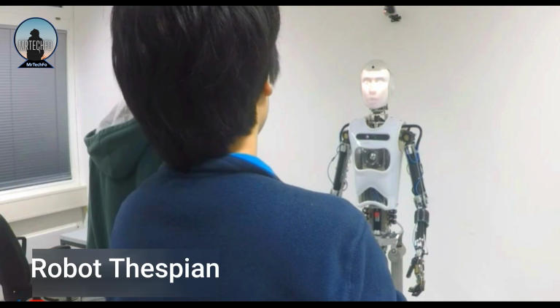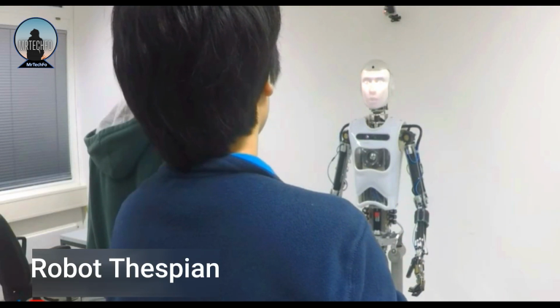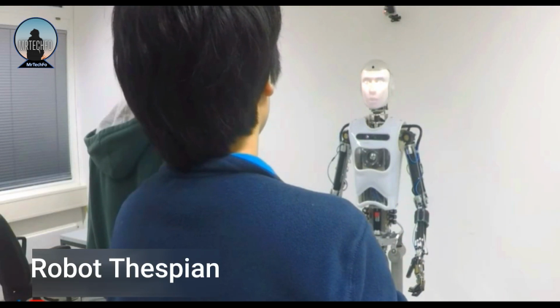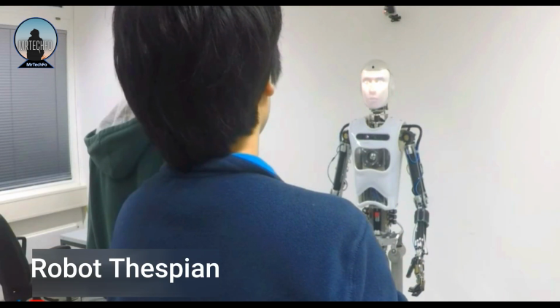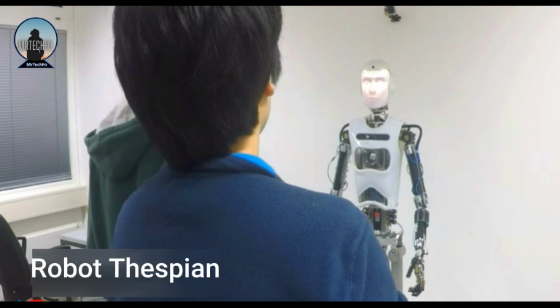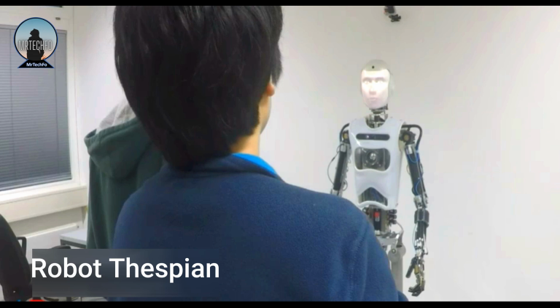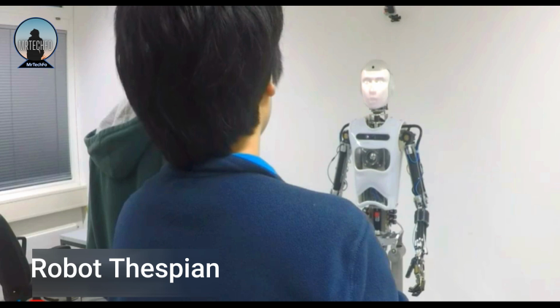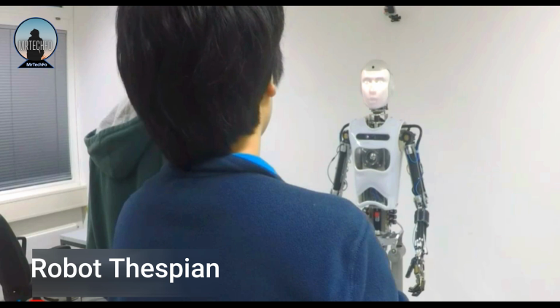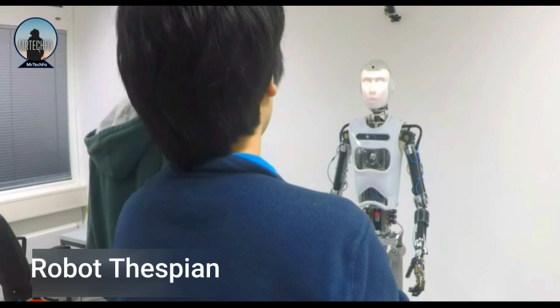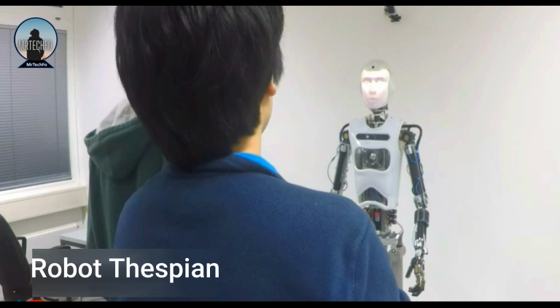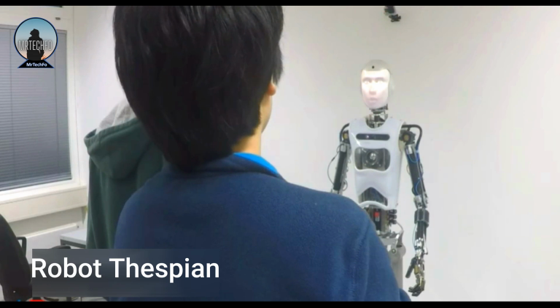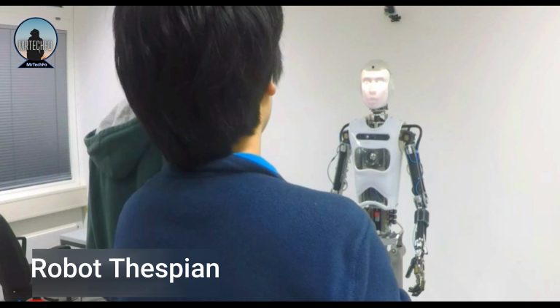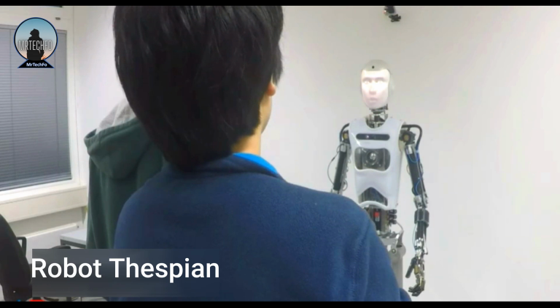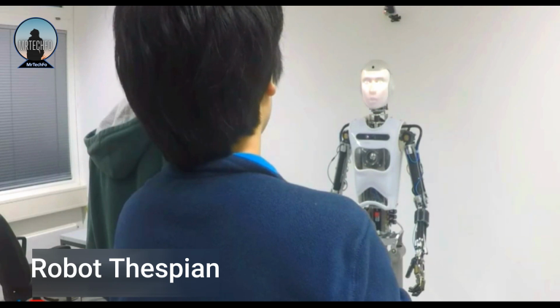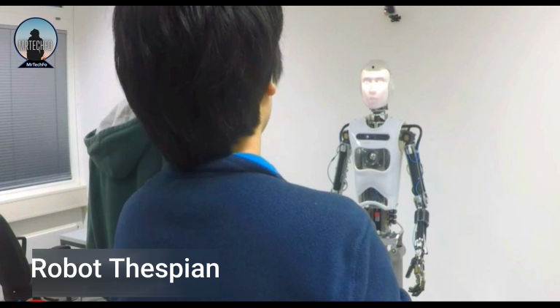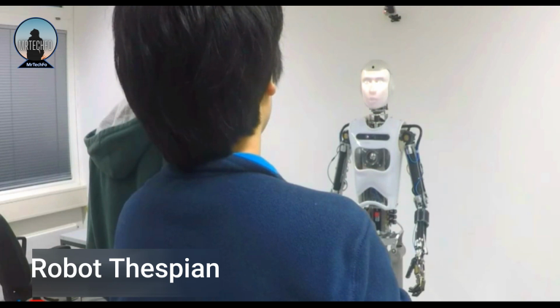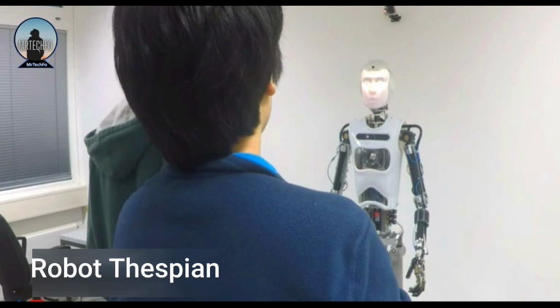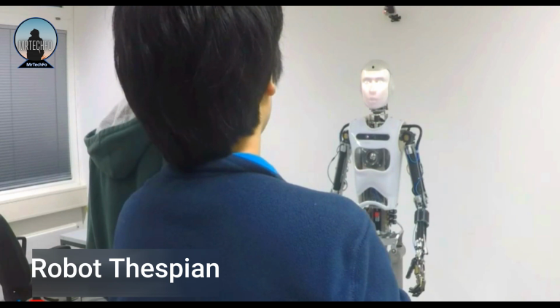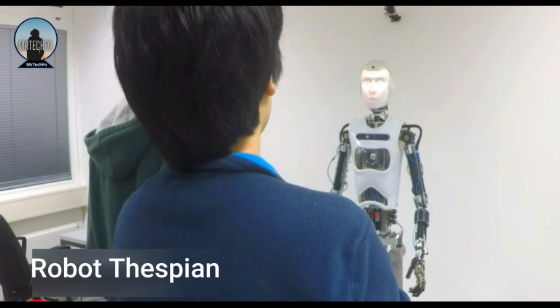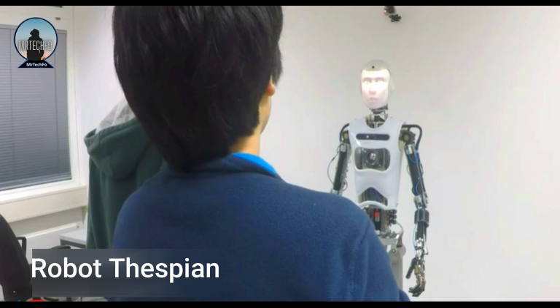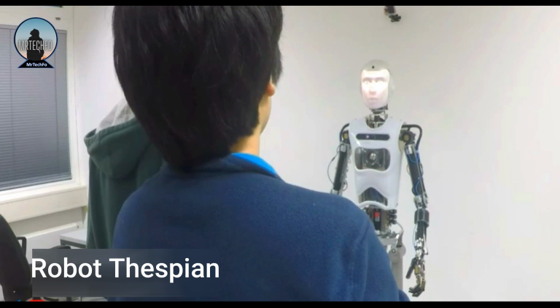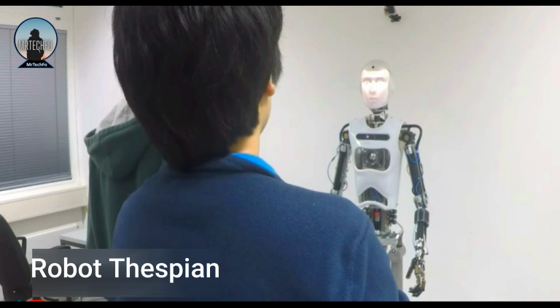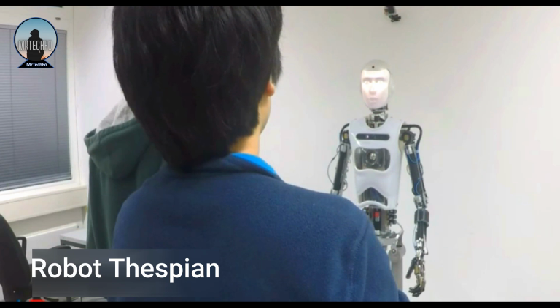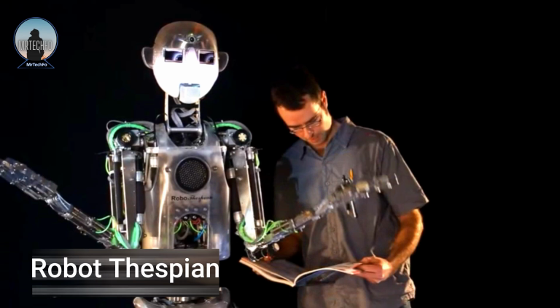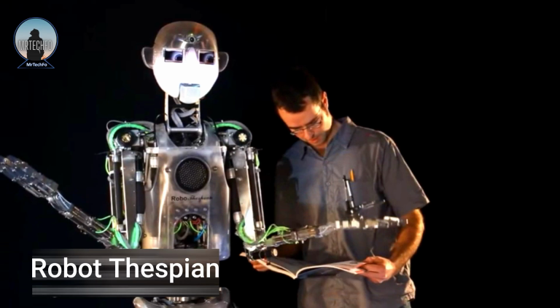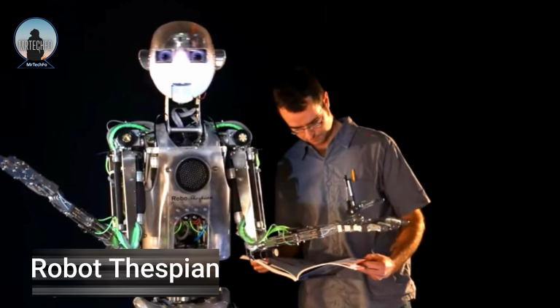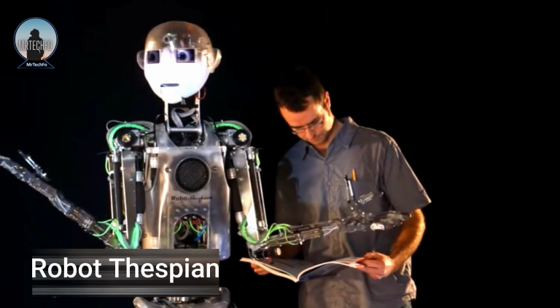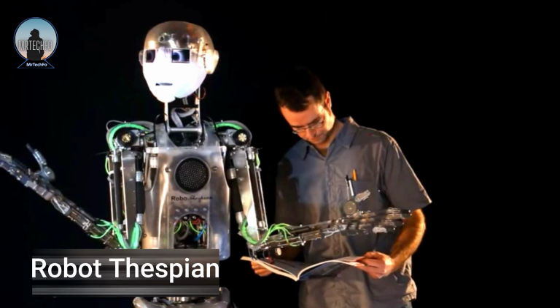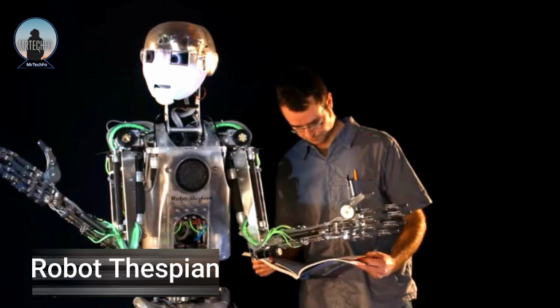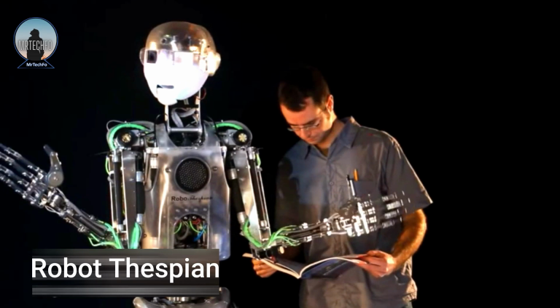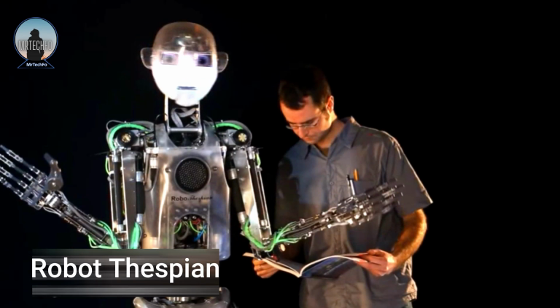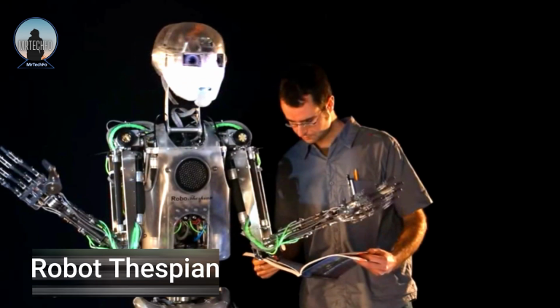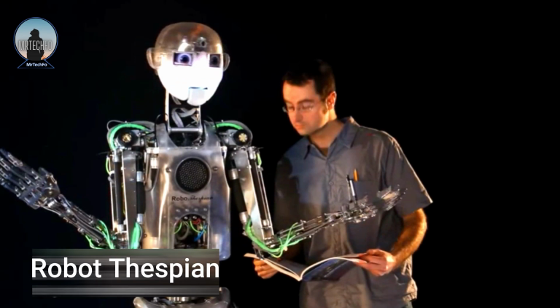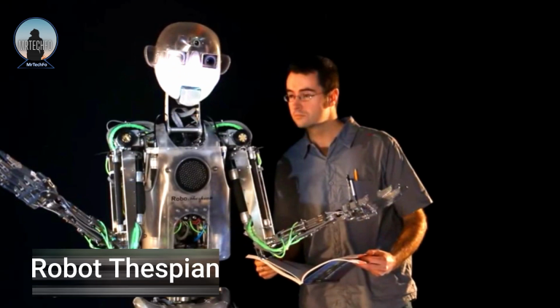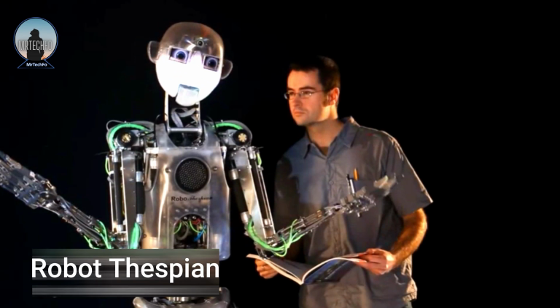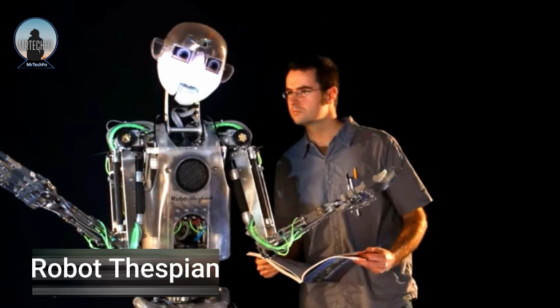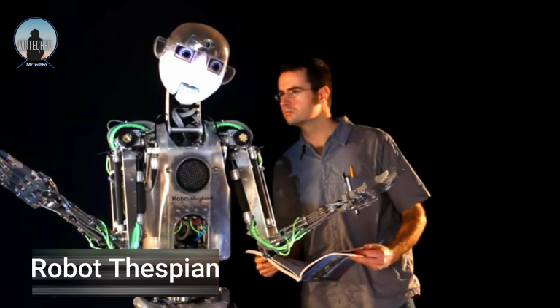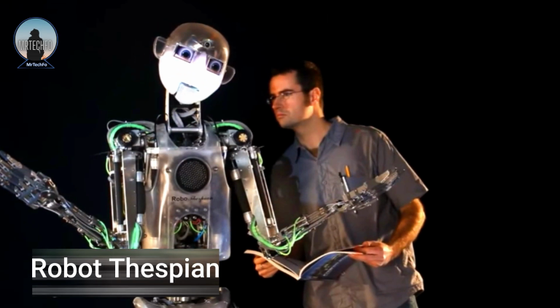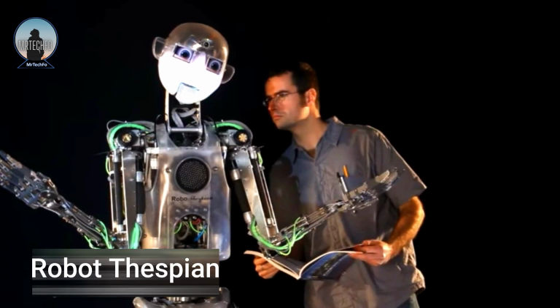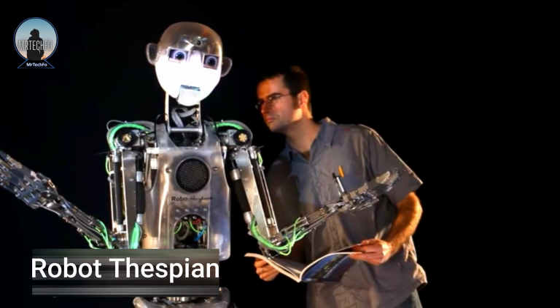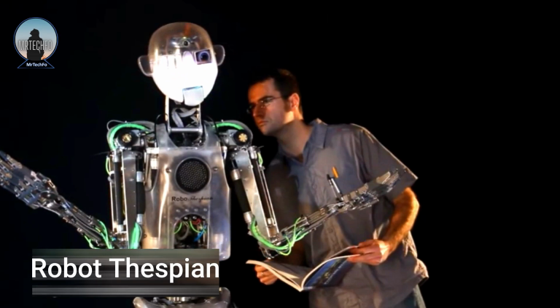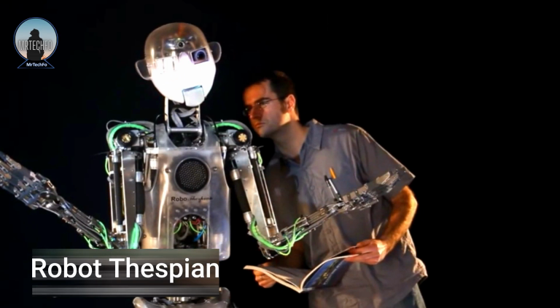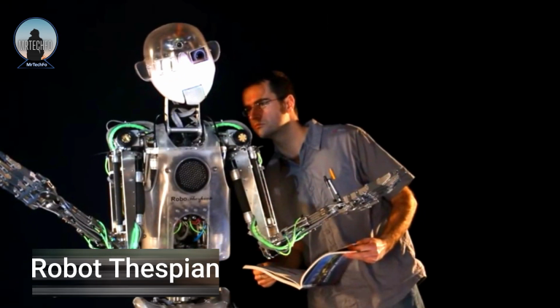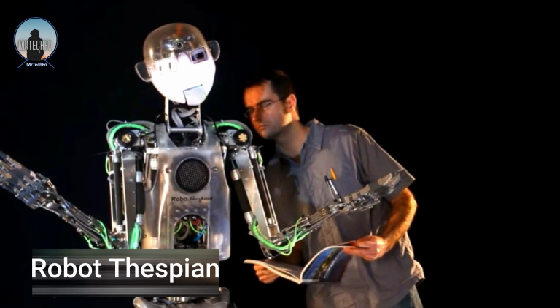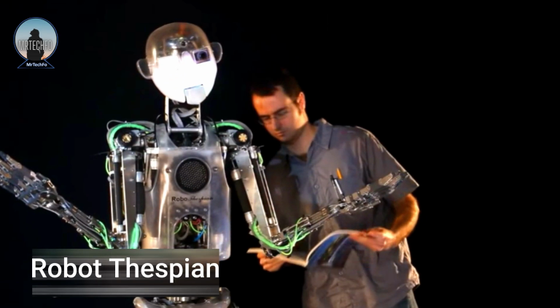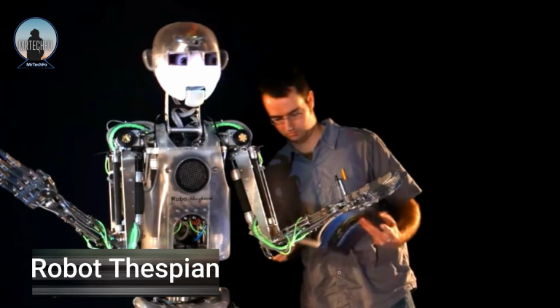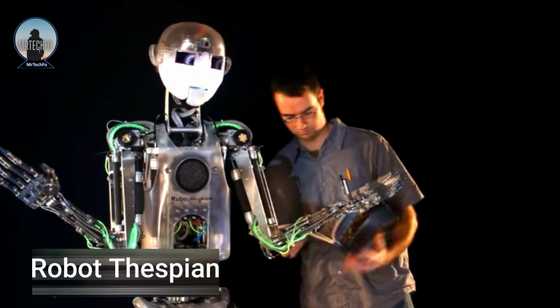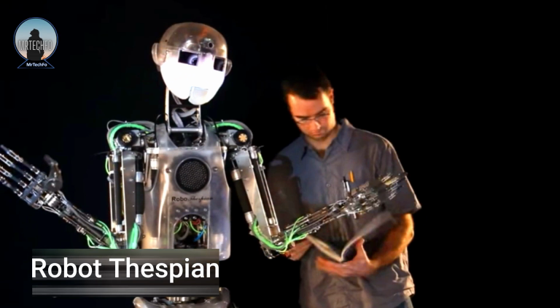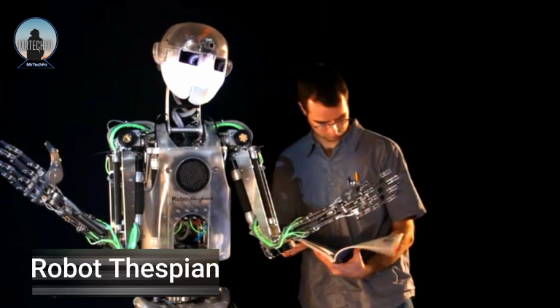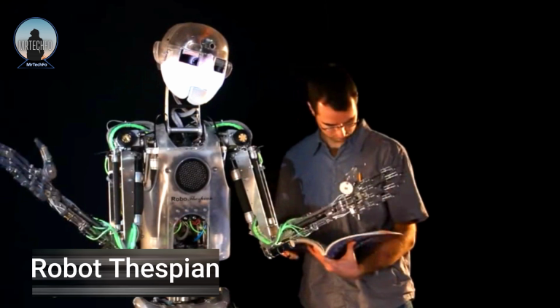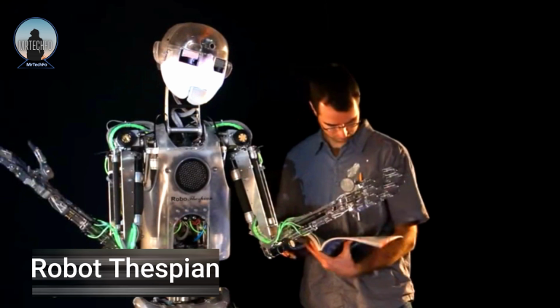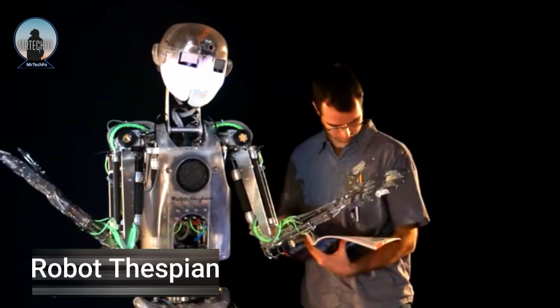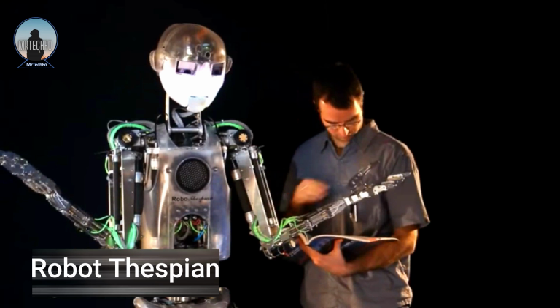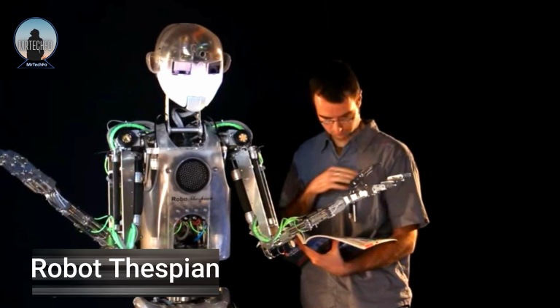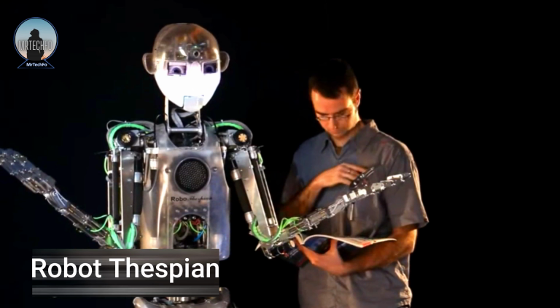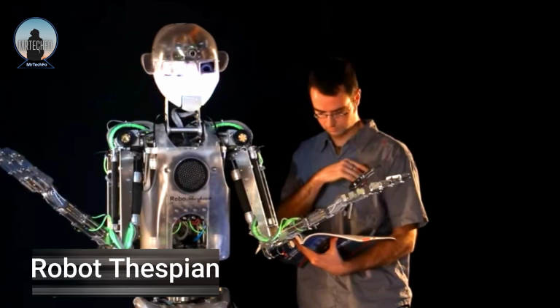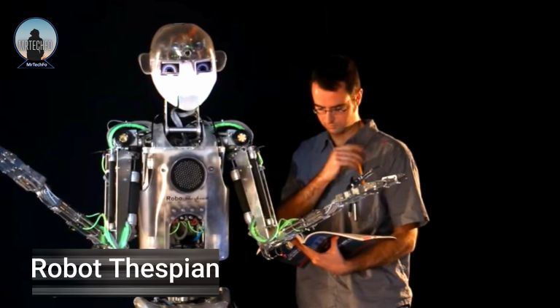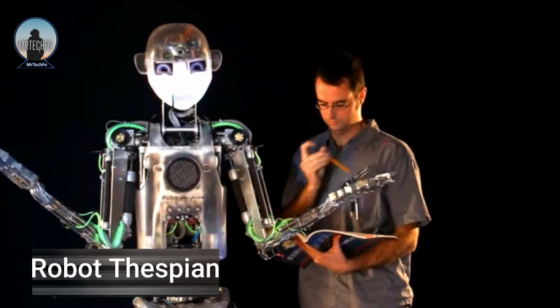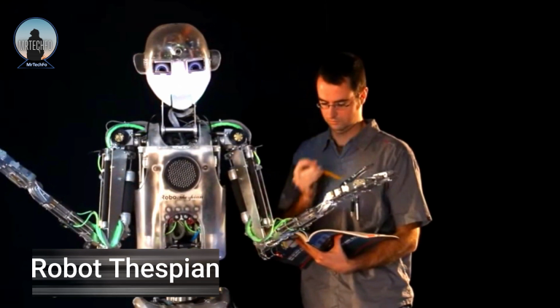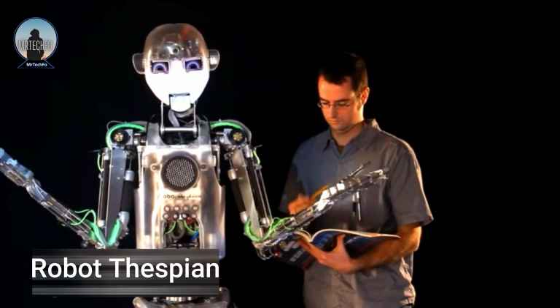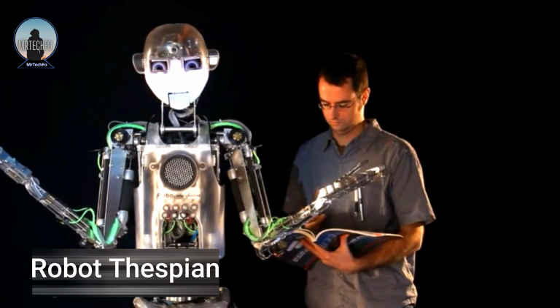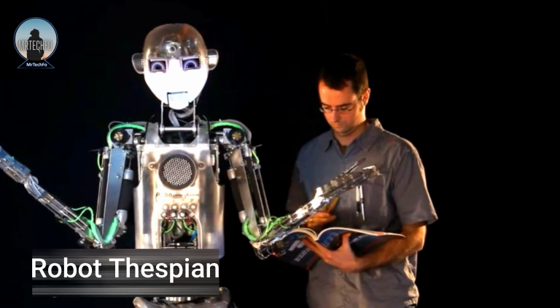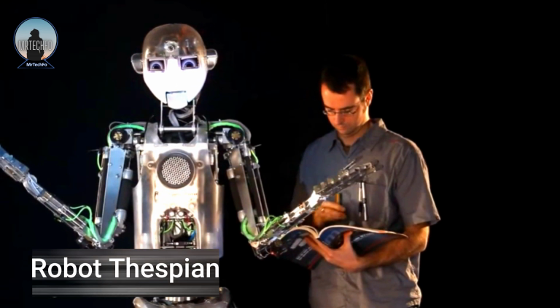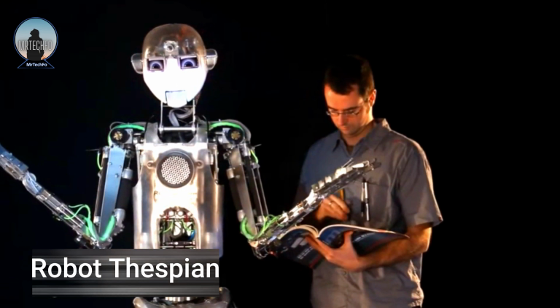As the technology continues to improve, Robothespian and robots like it will have a major impact on our lives.